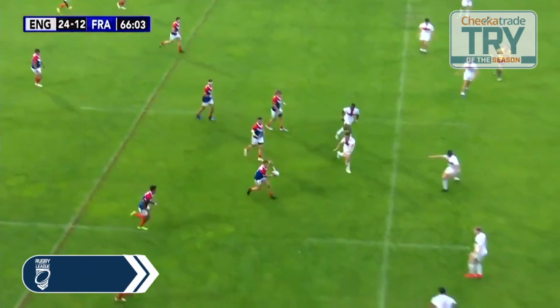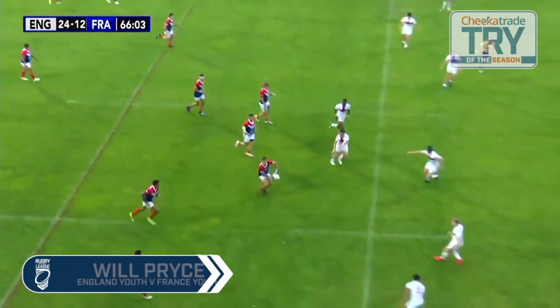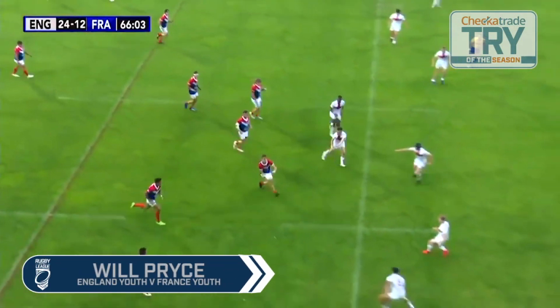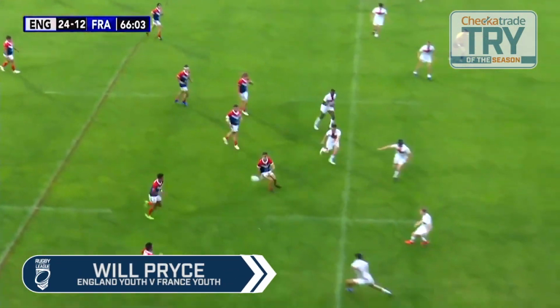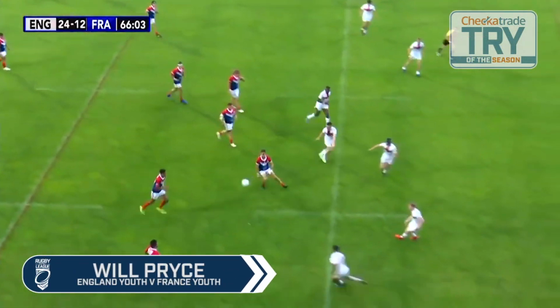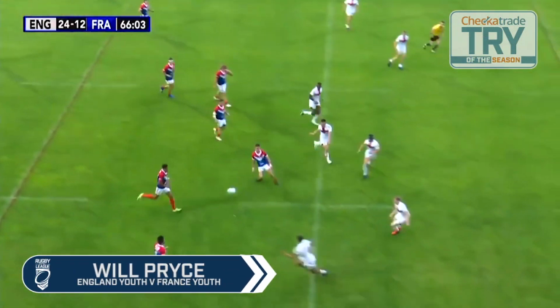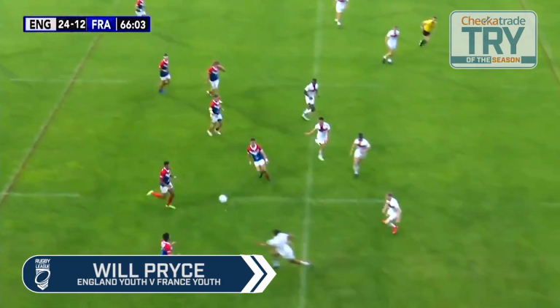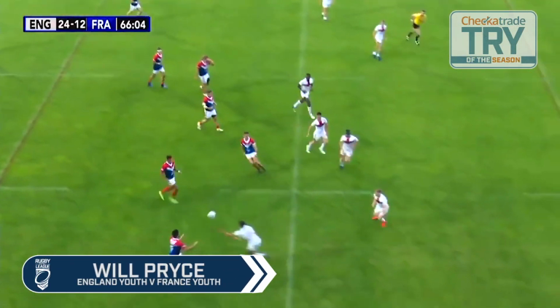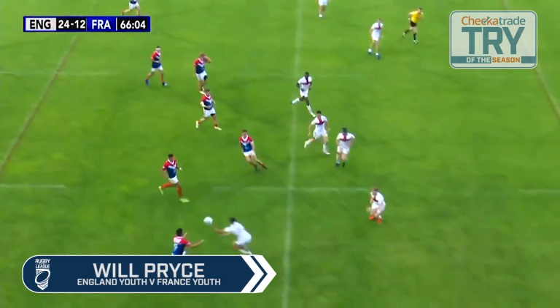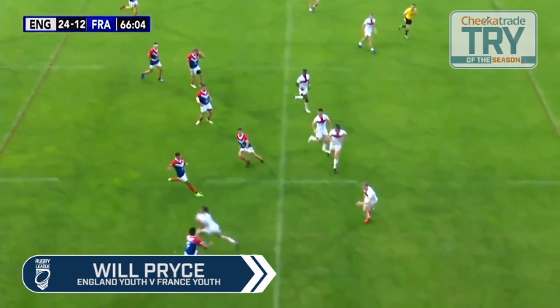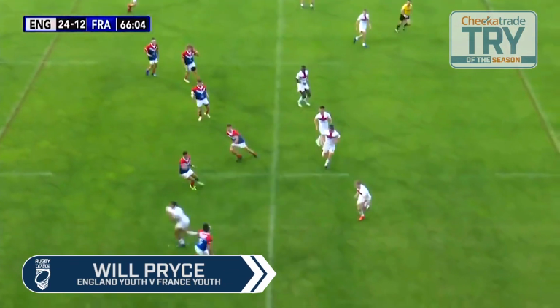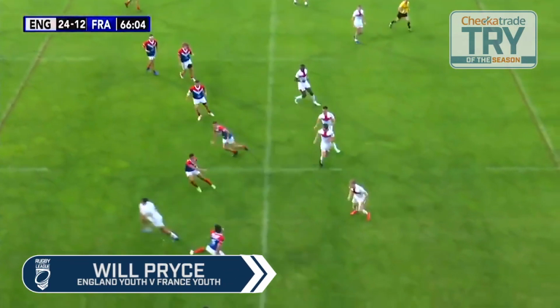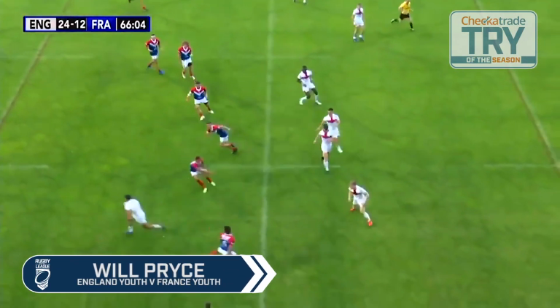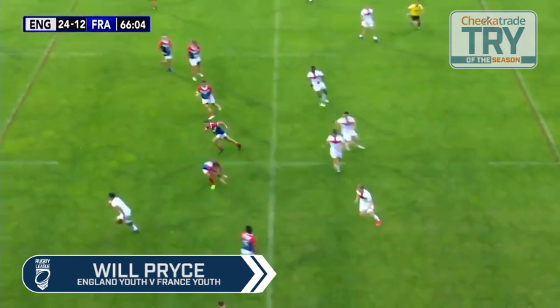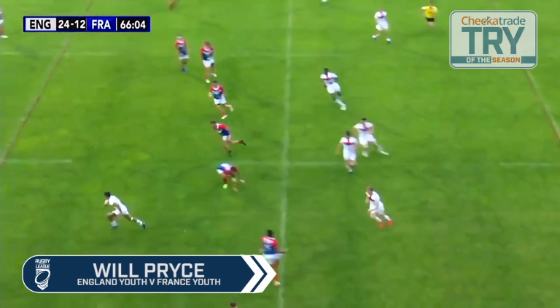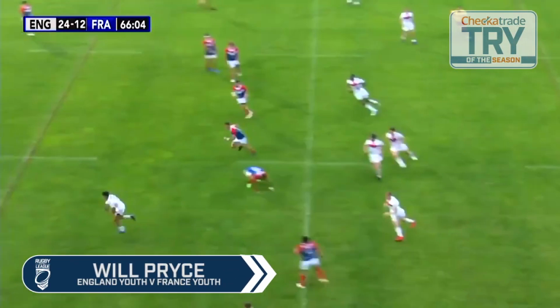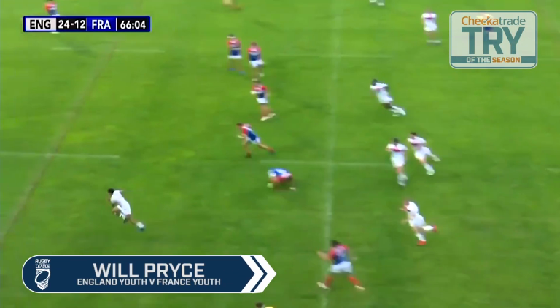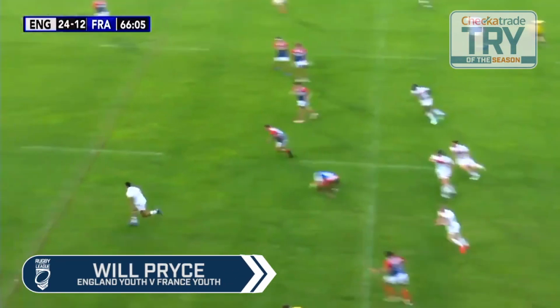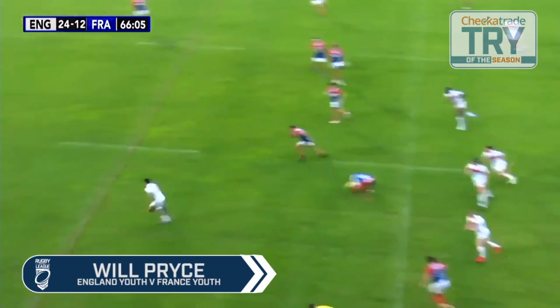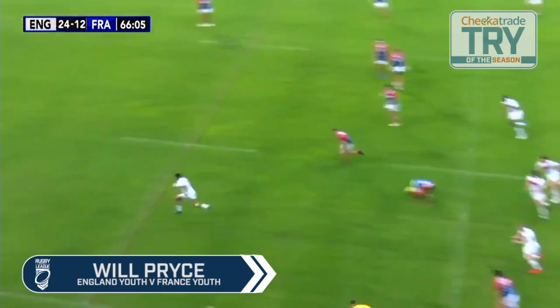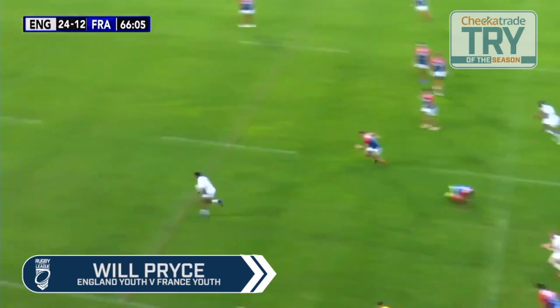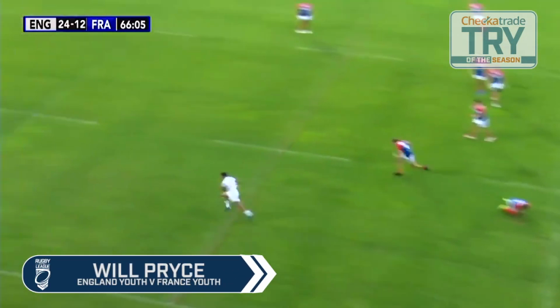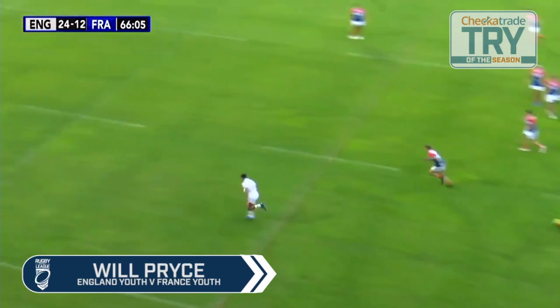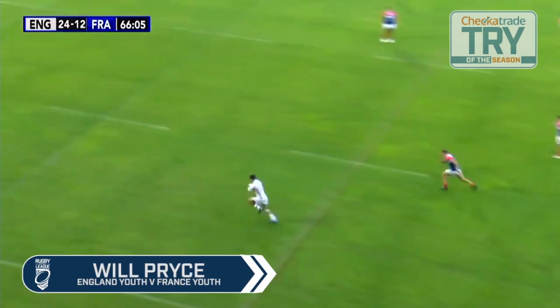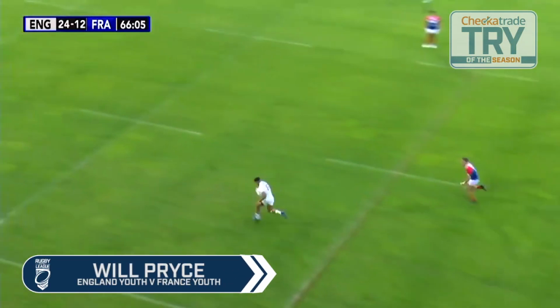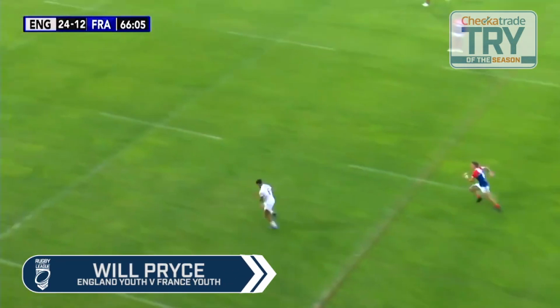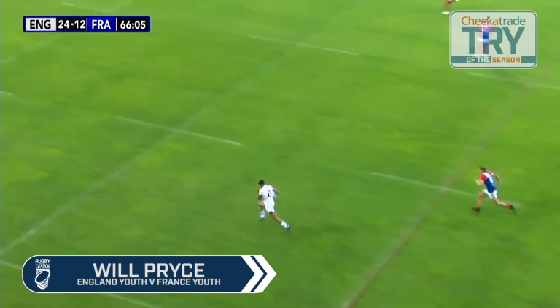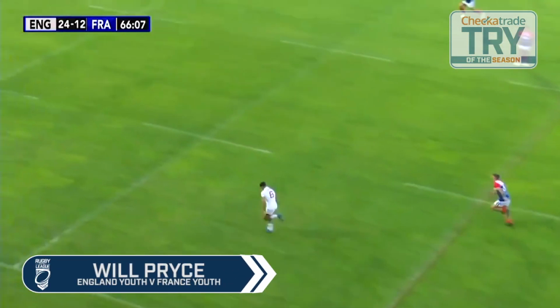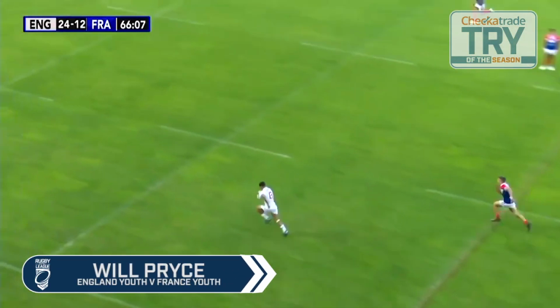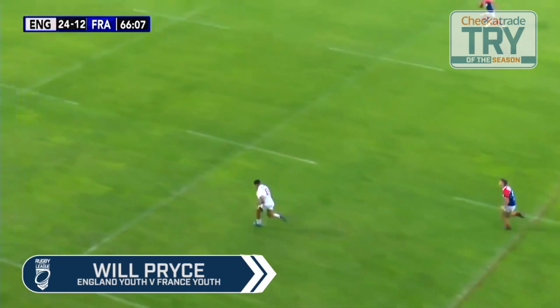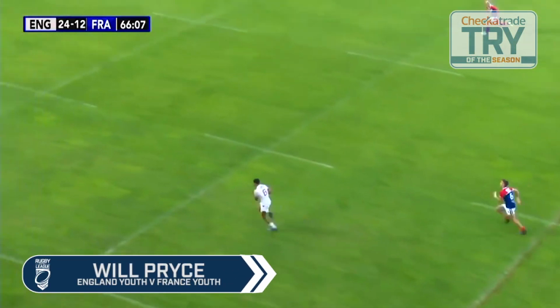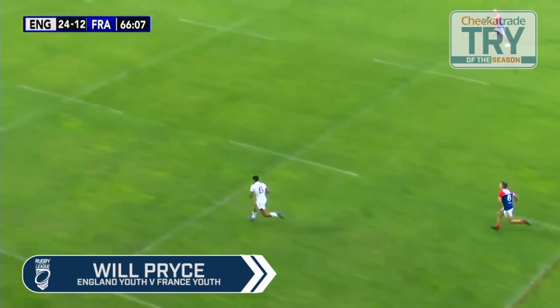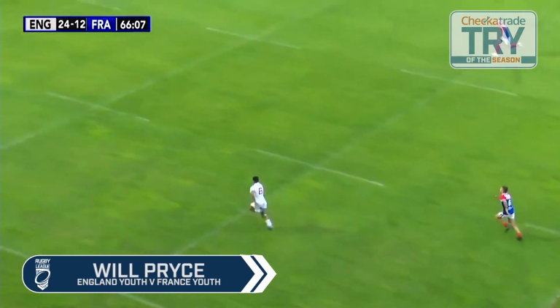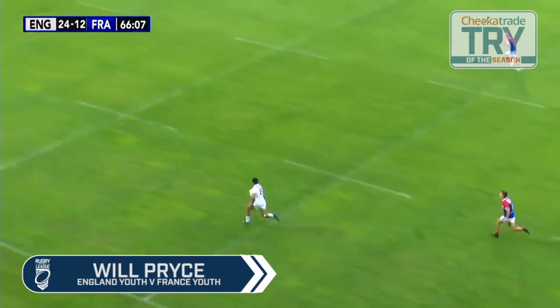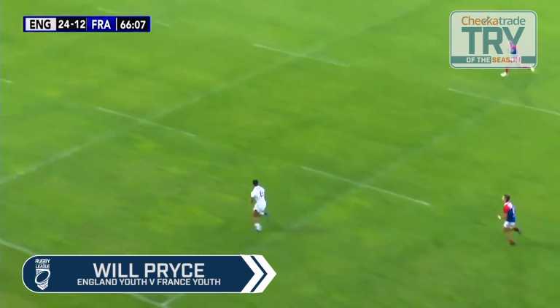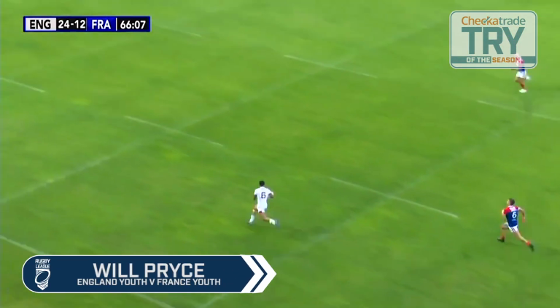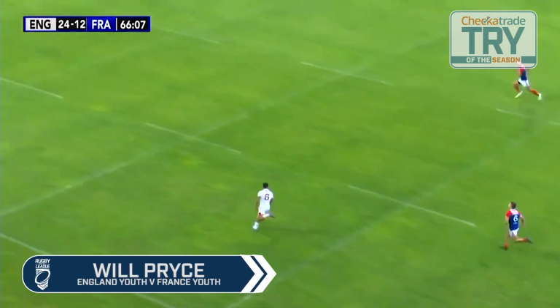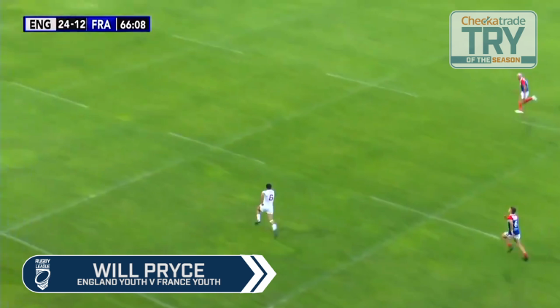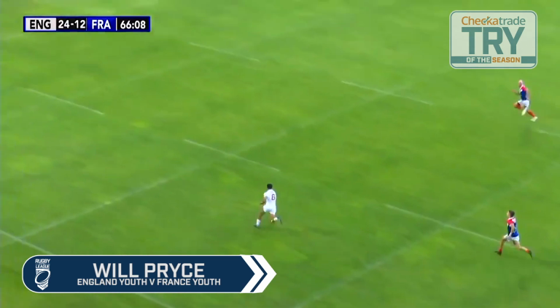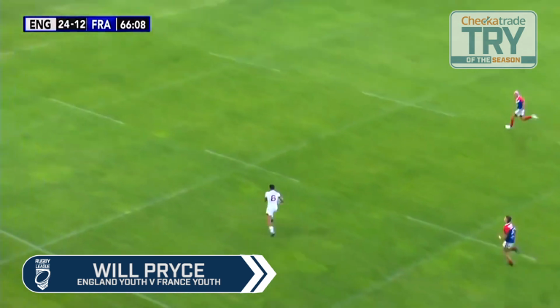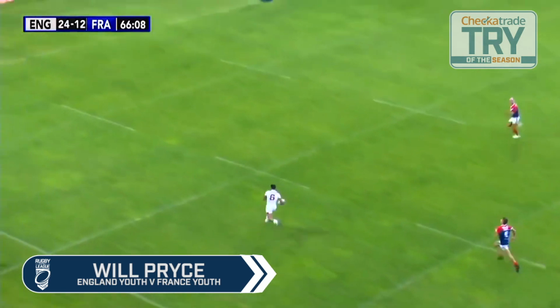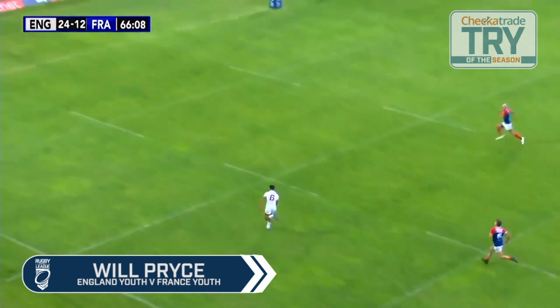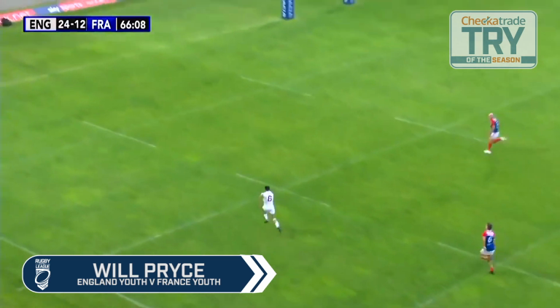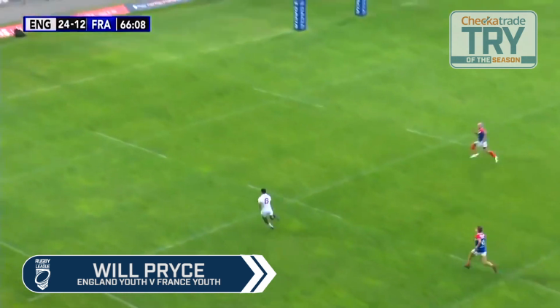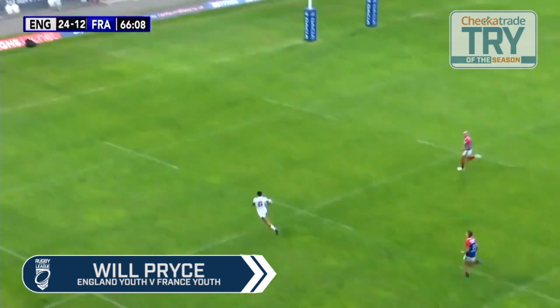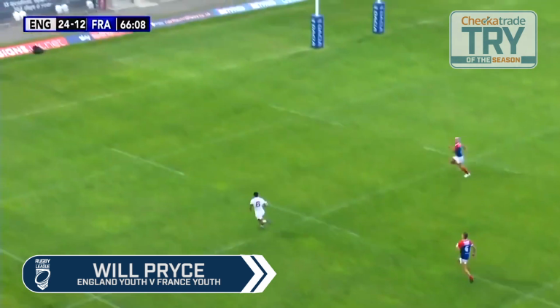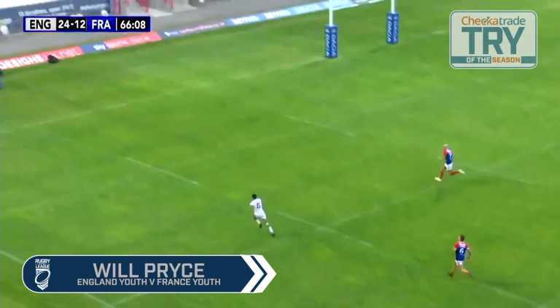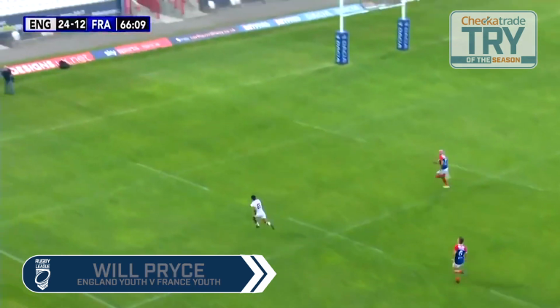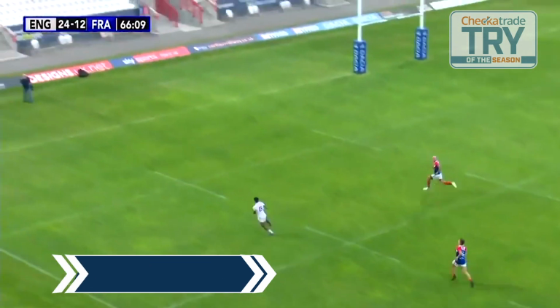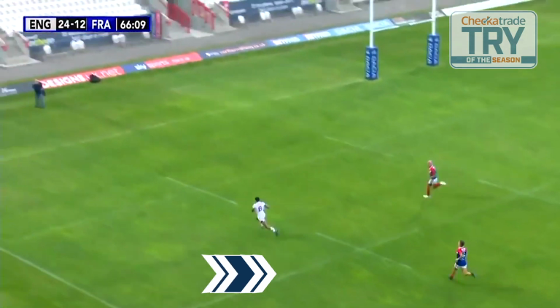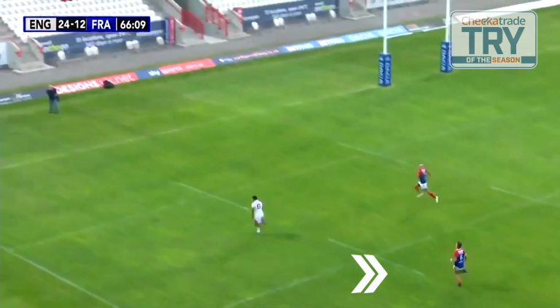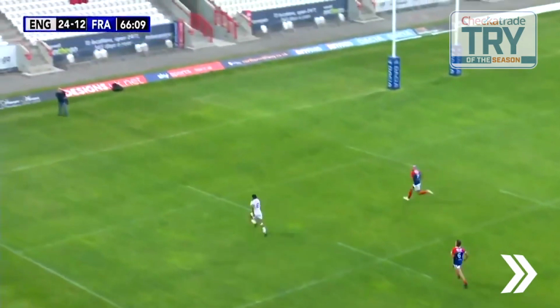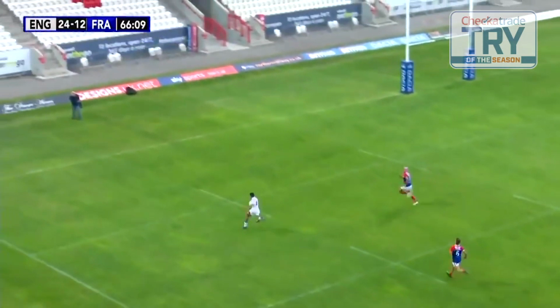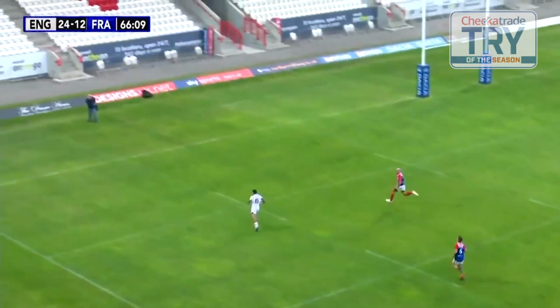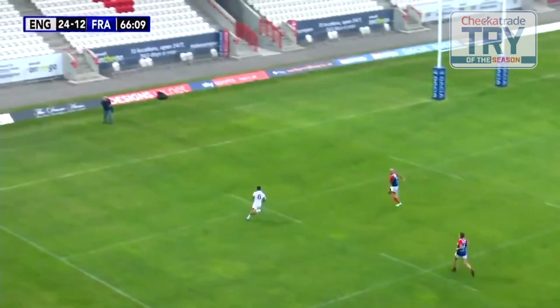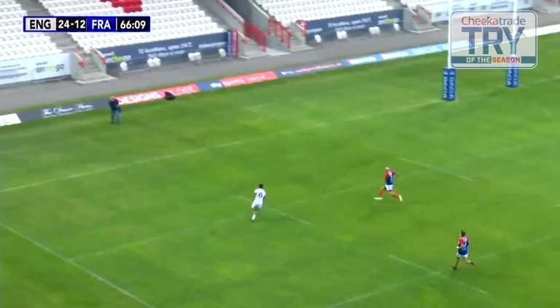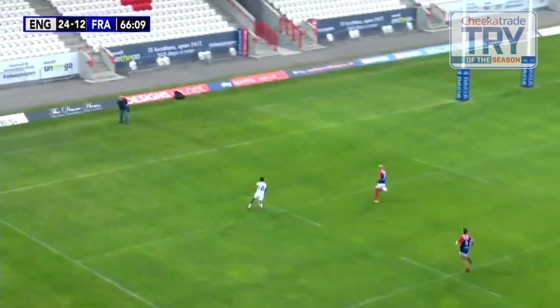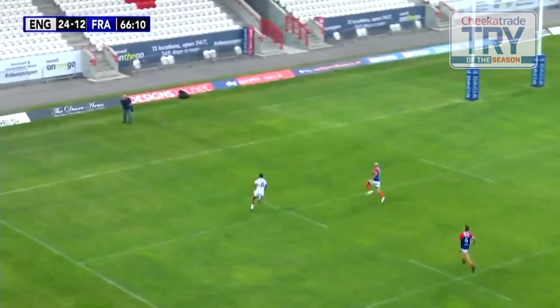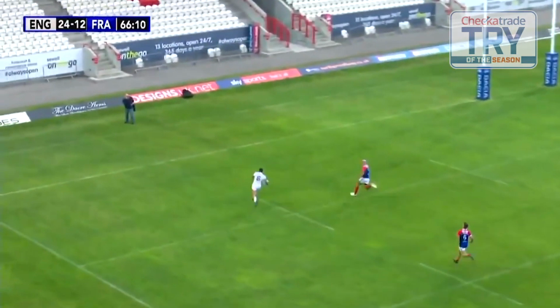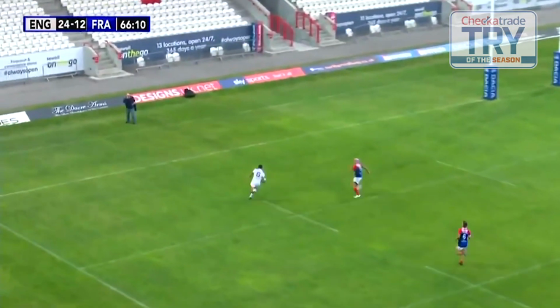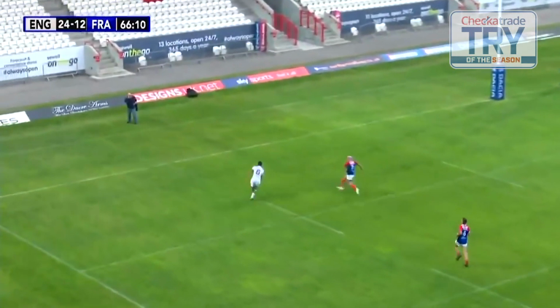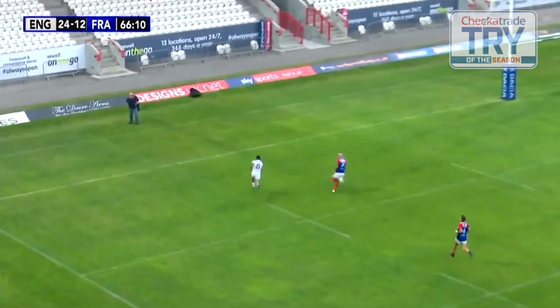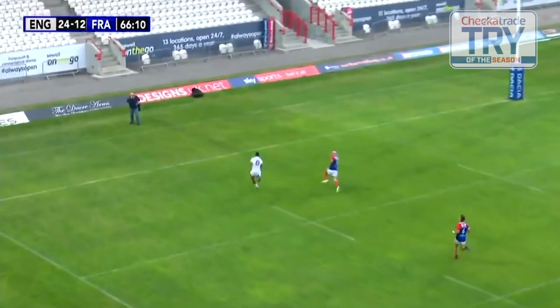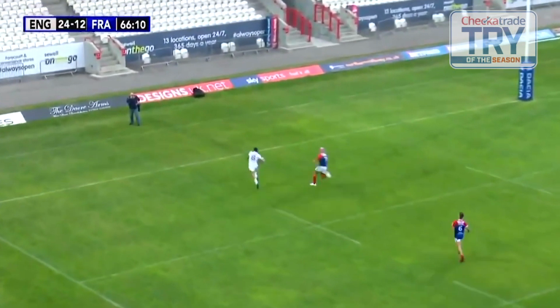Try number two is this defensive read and interception from young England under-16s international Will Price.